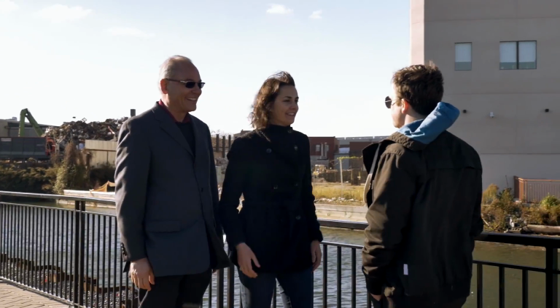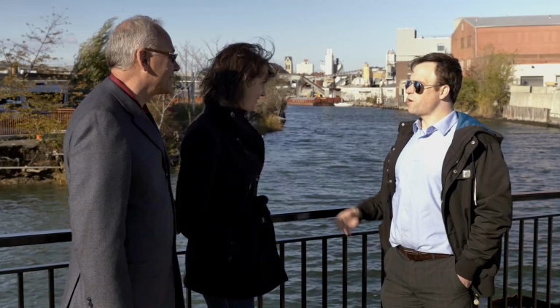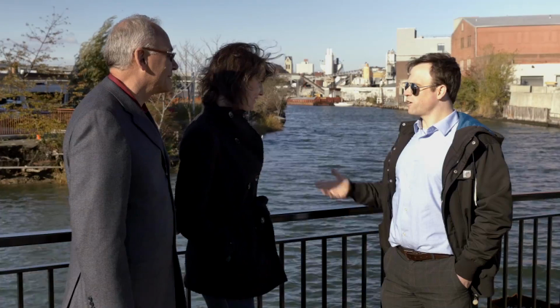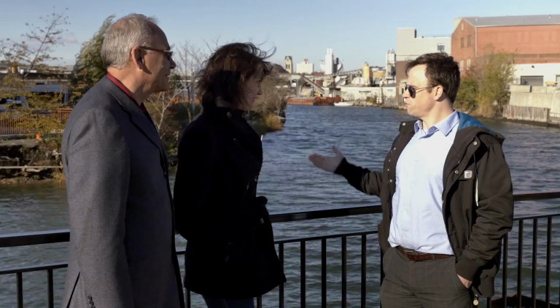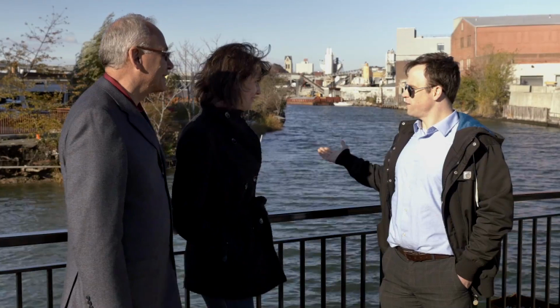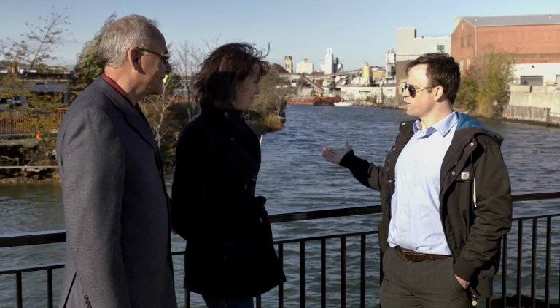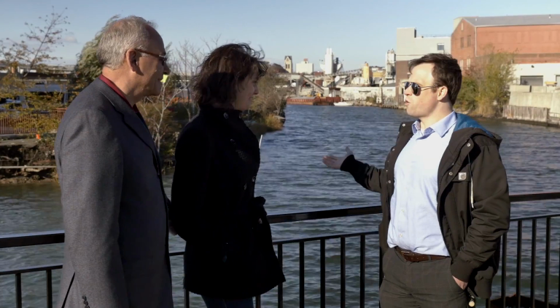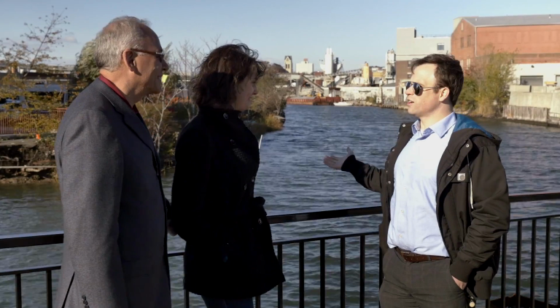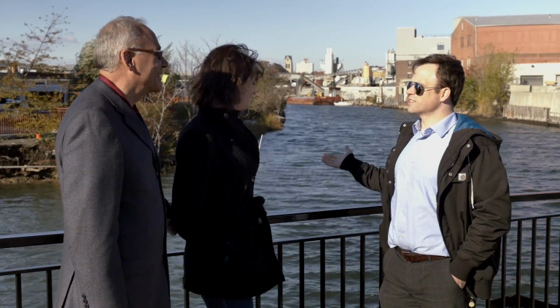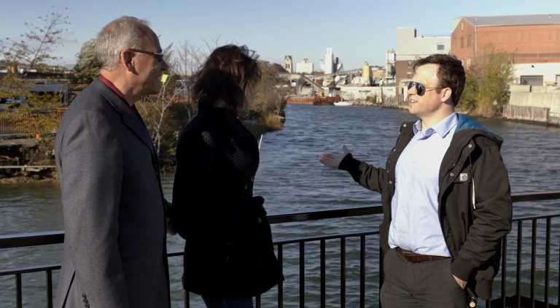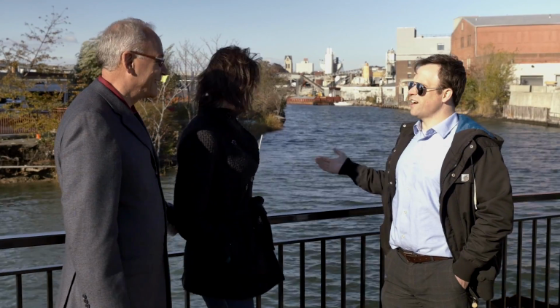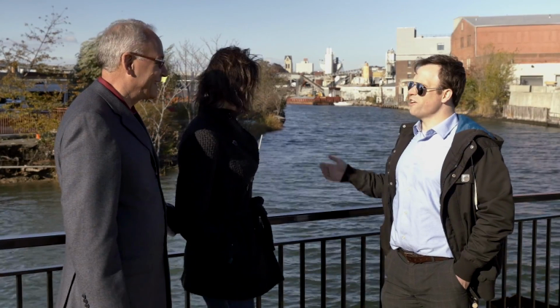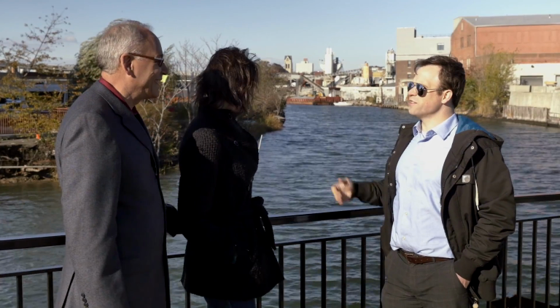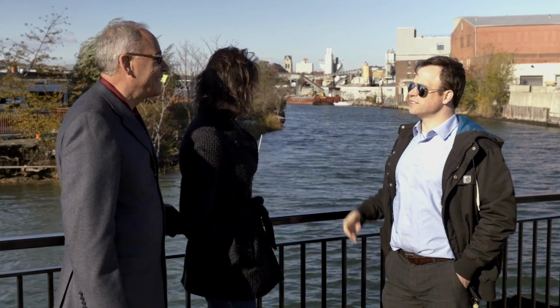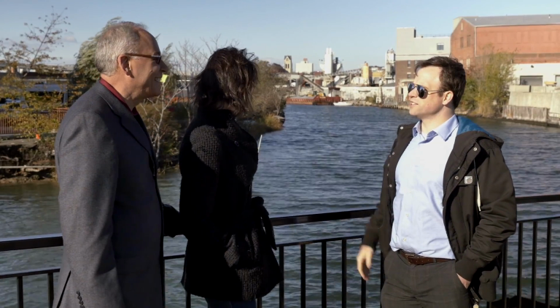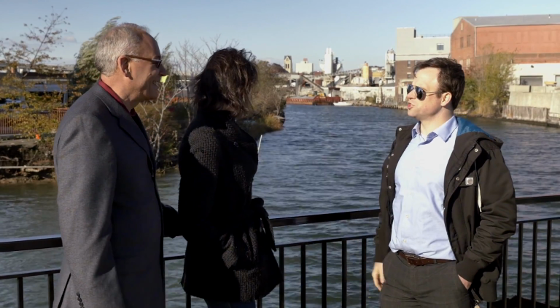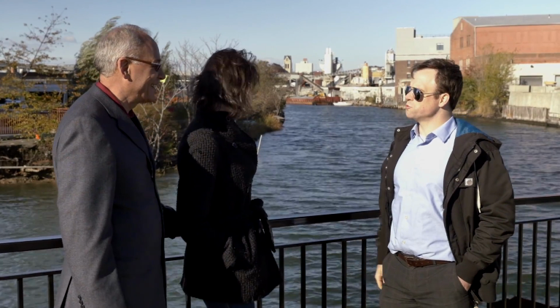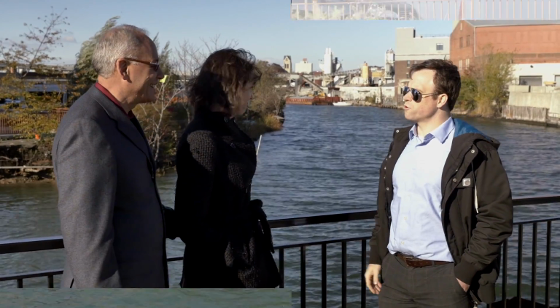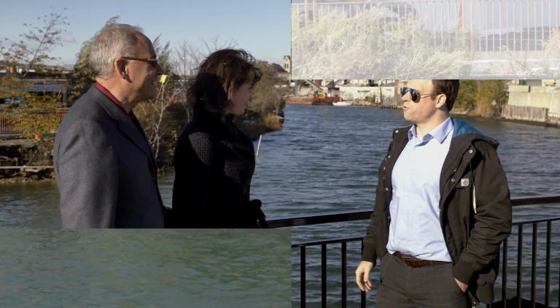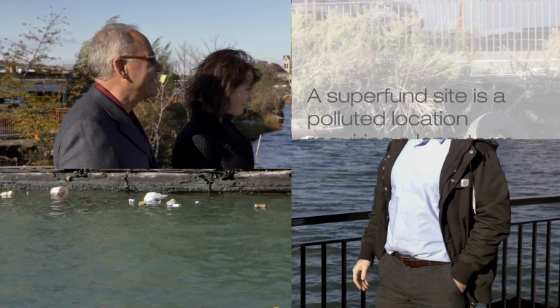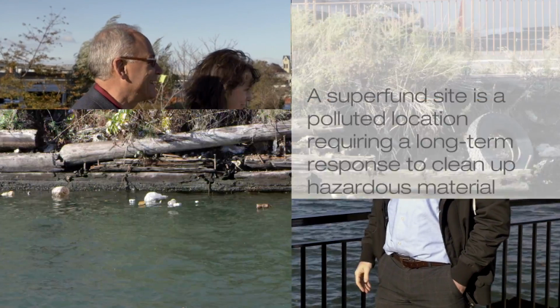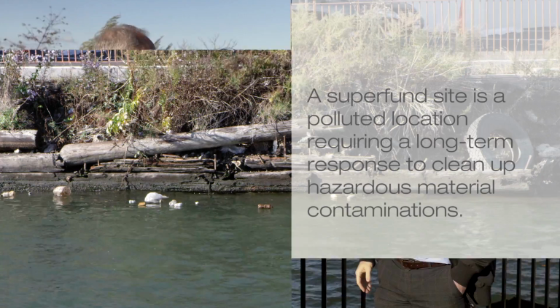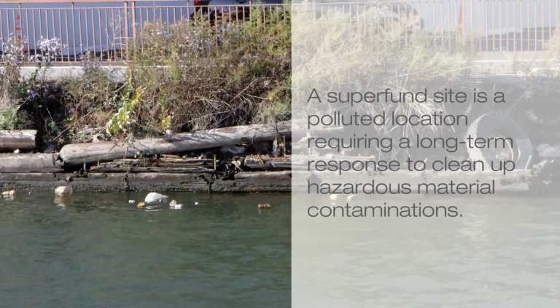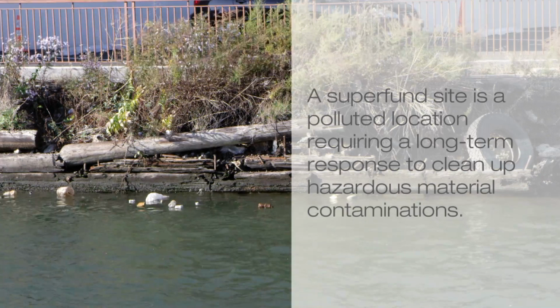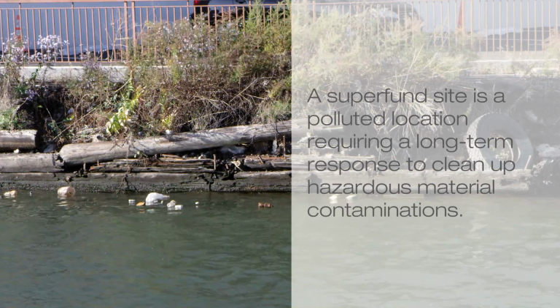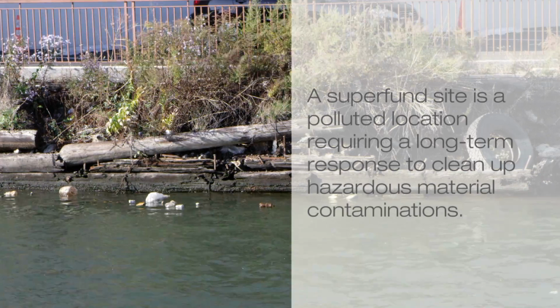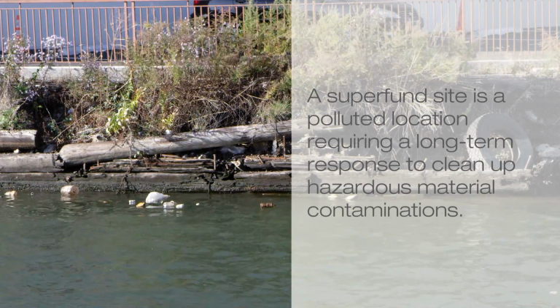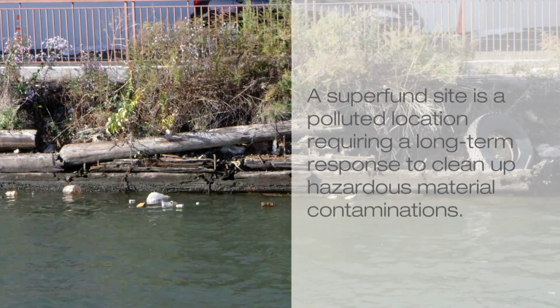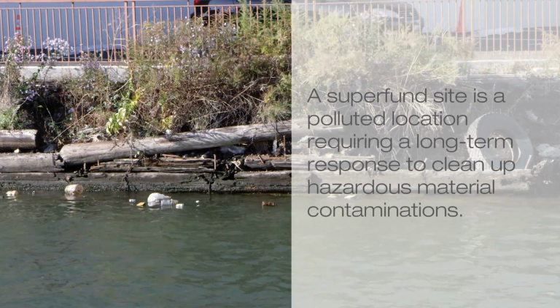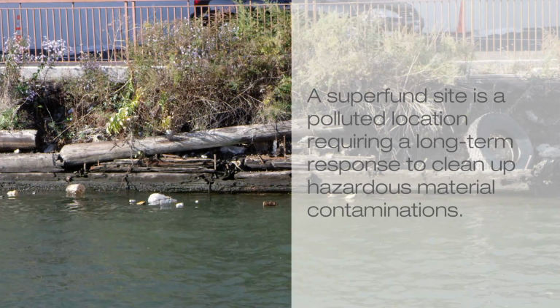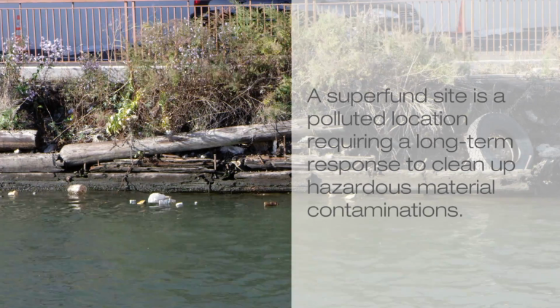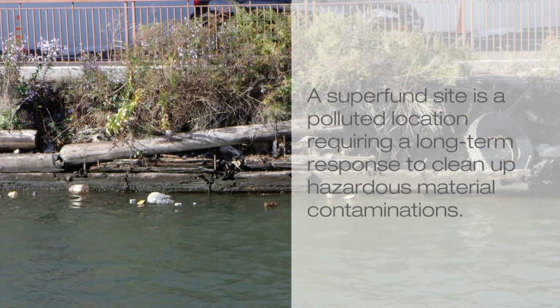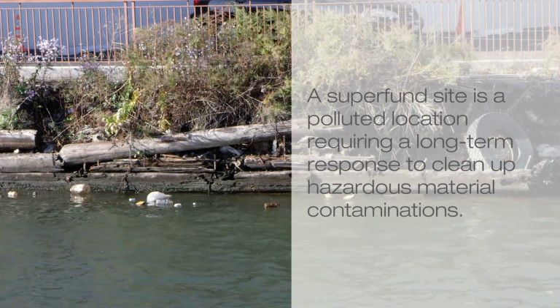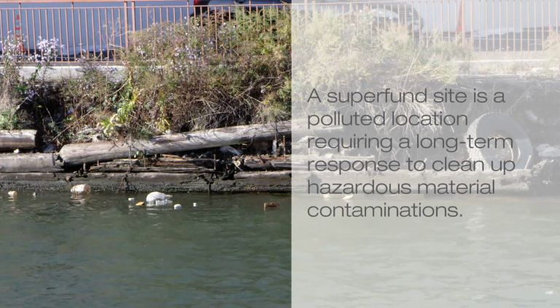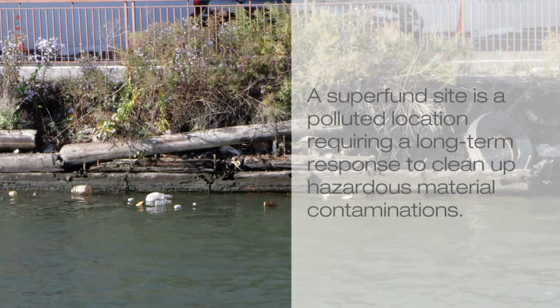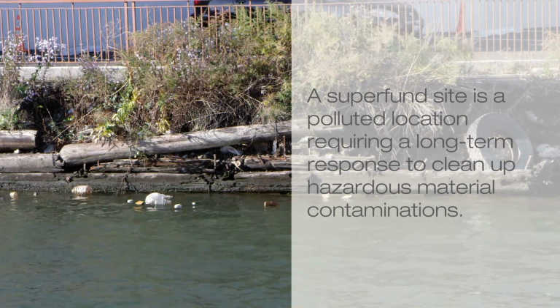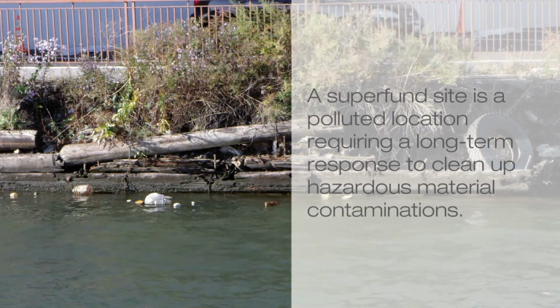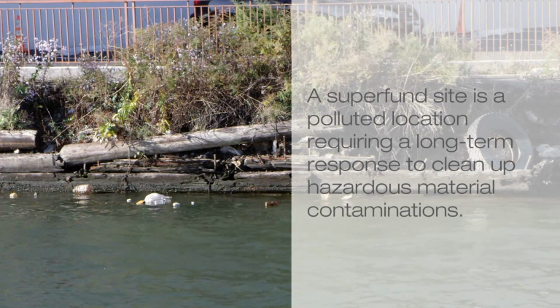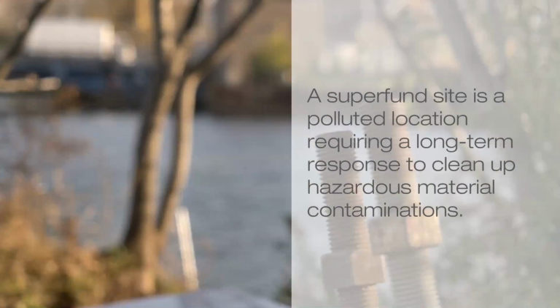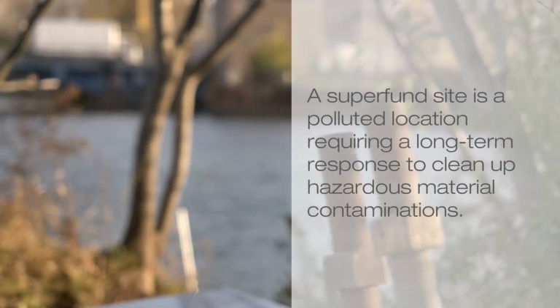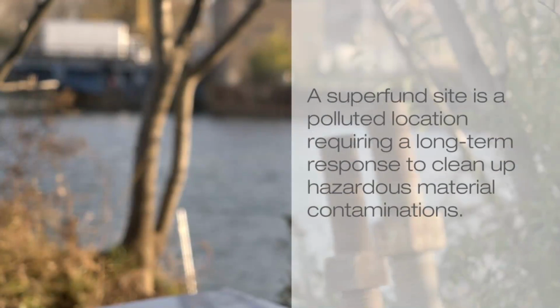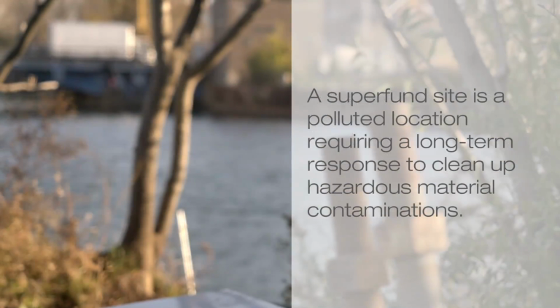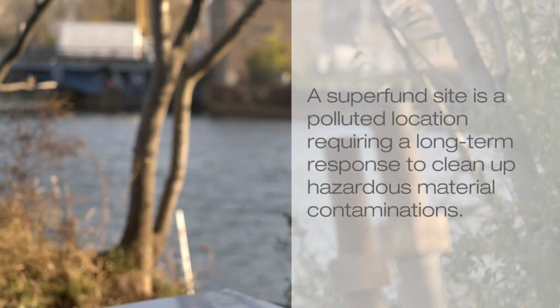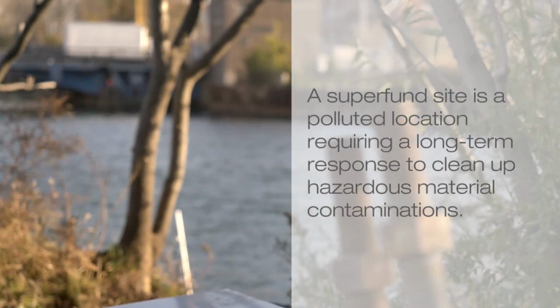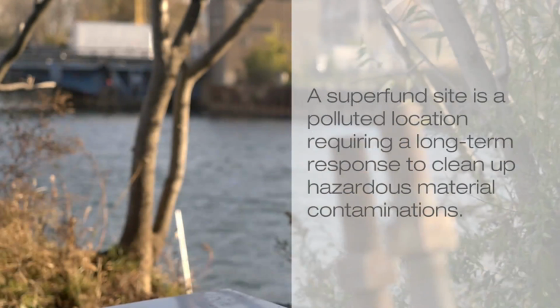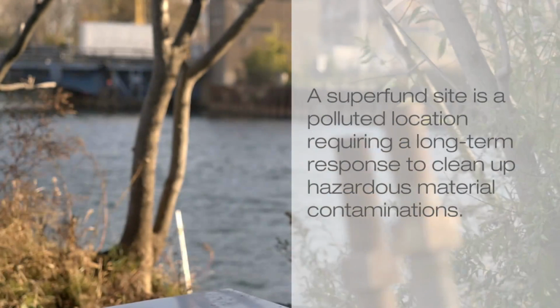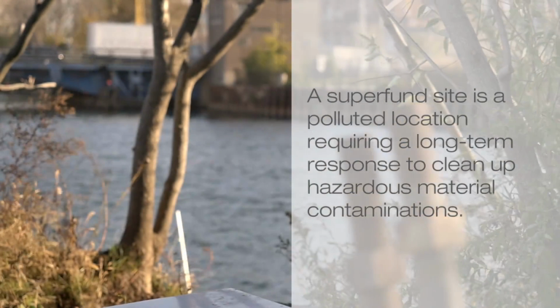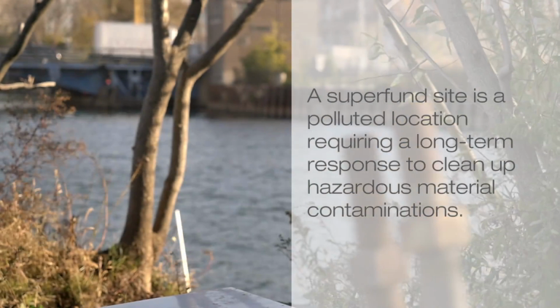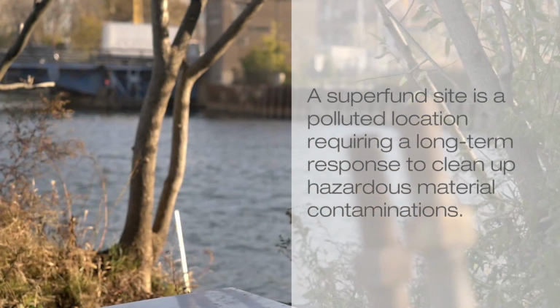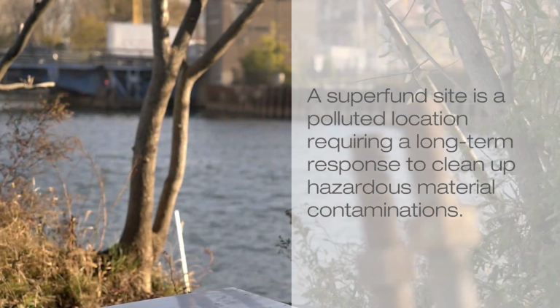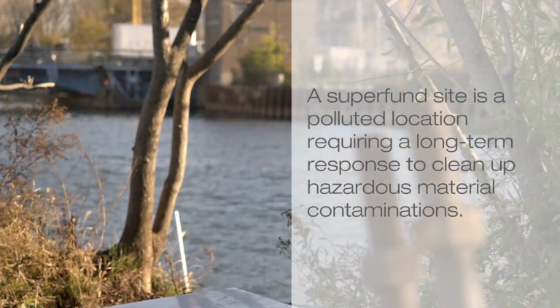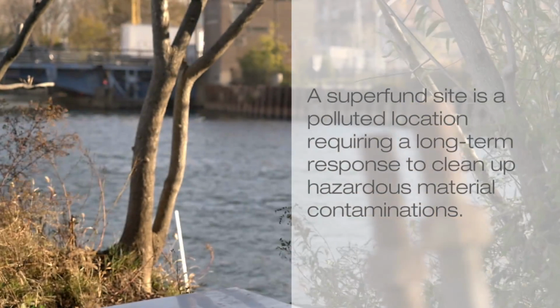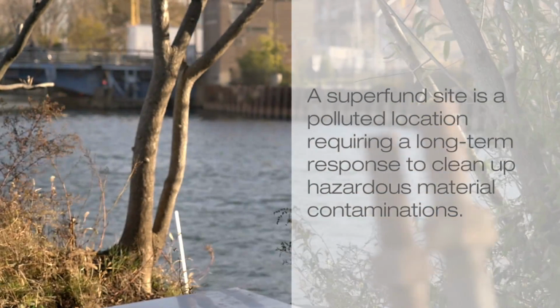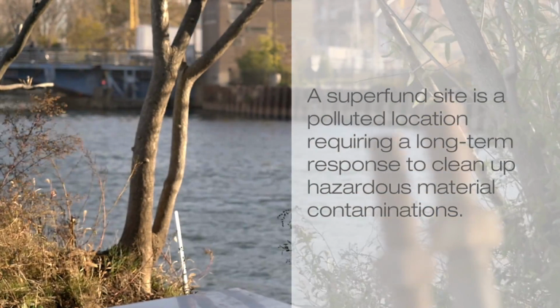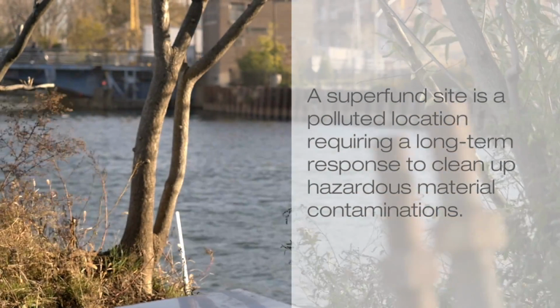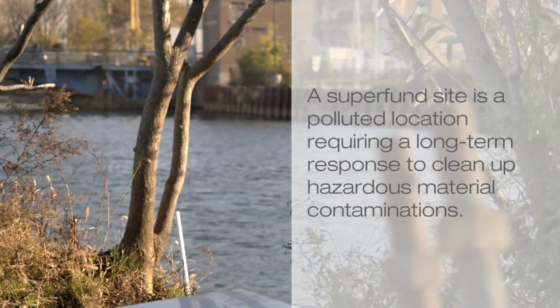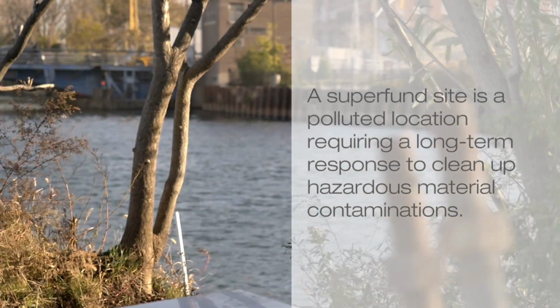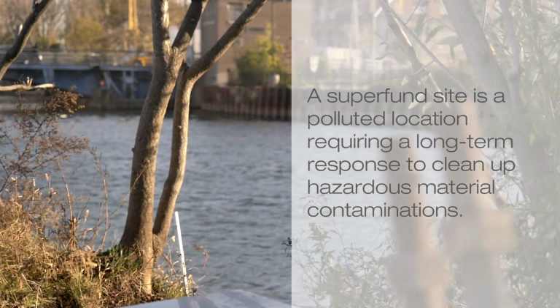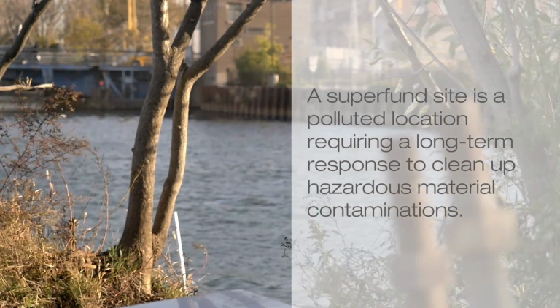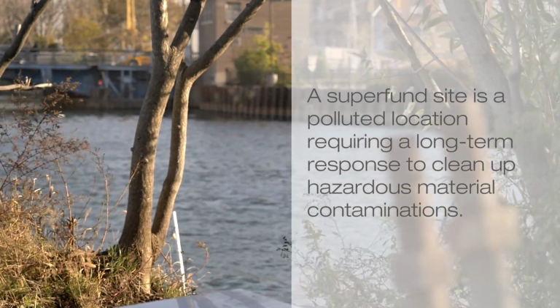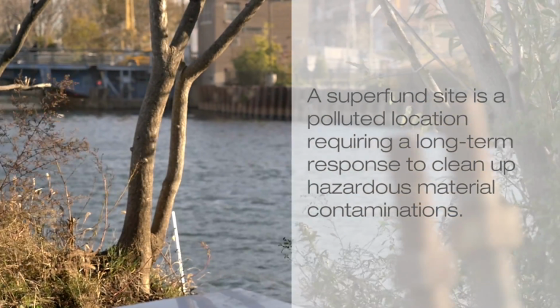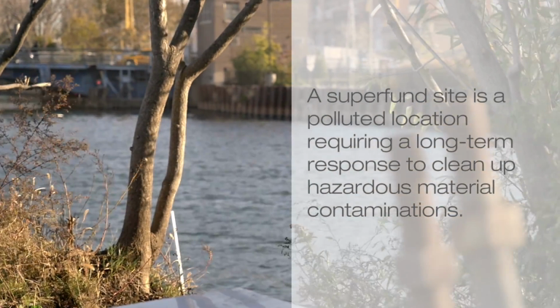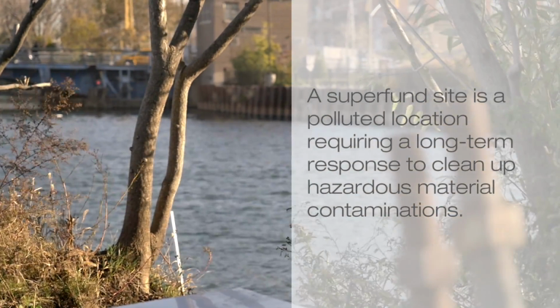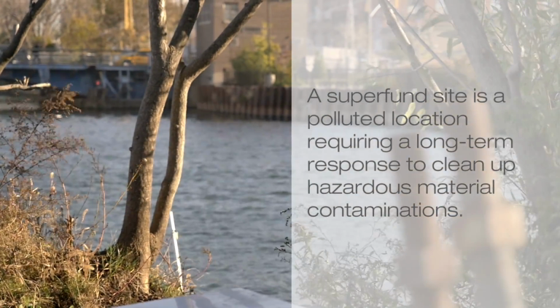Welcome to the Gowanus Canal. This is a Superfund site in the middle of Brooklyn where we can actually find new extremophiles and new forms of life.